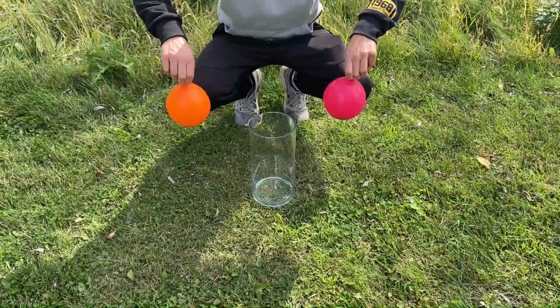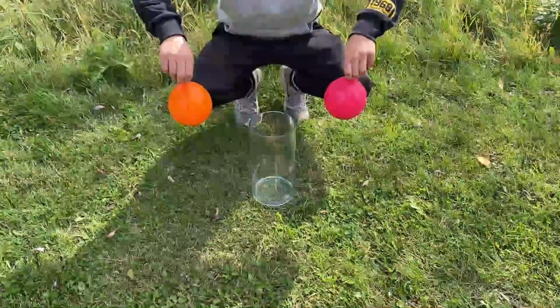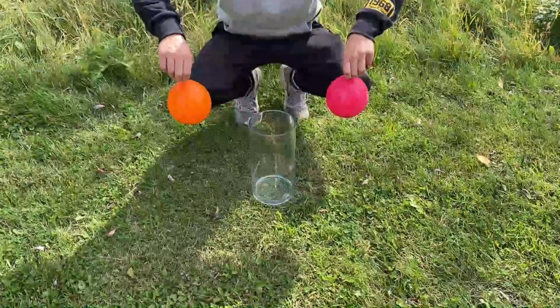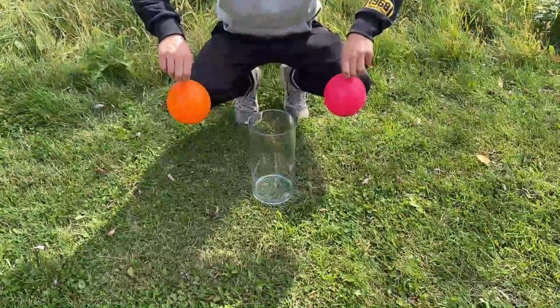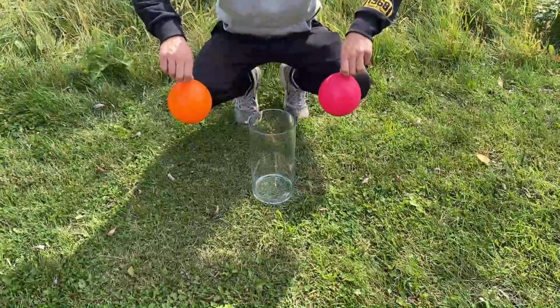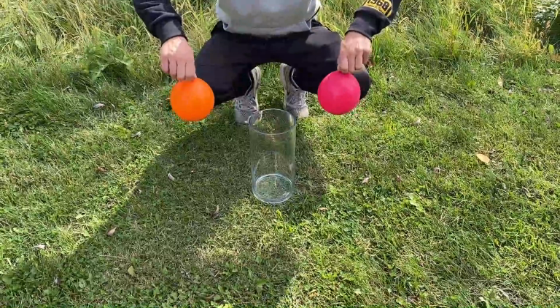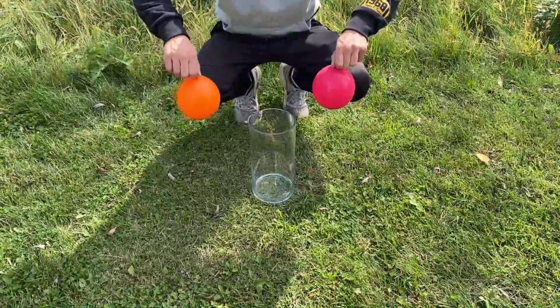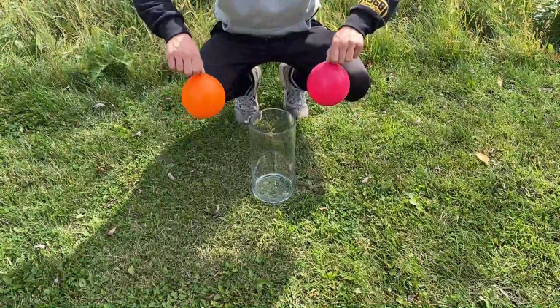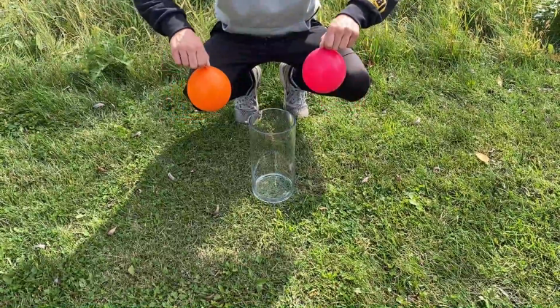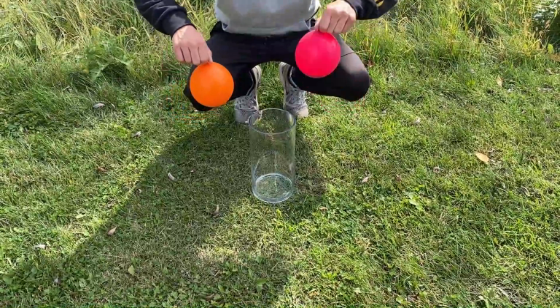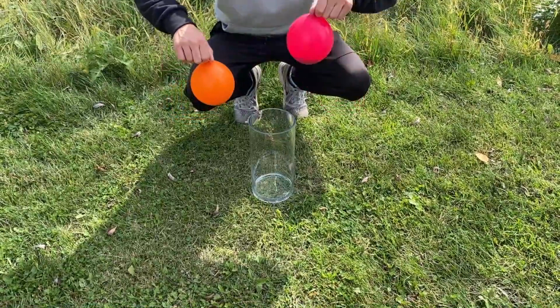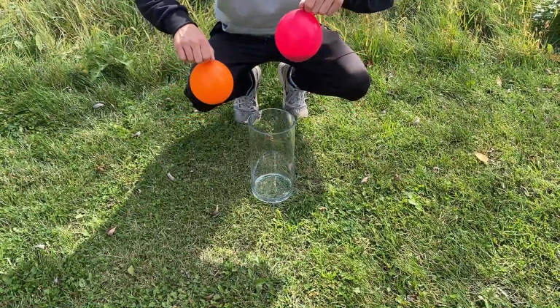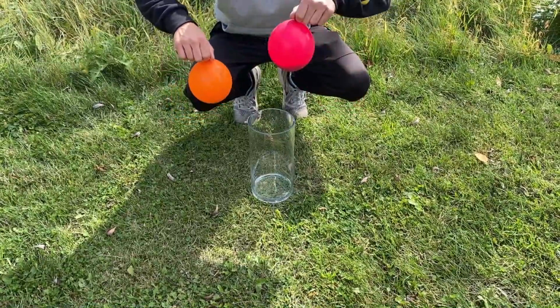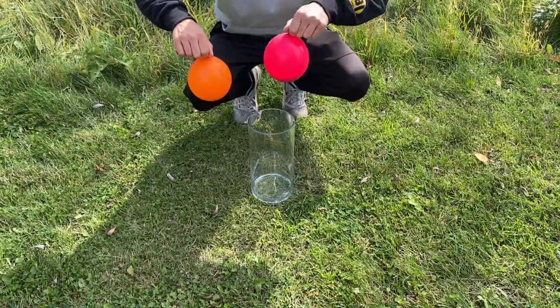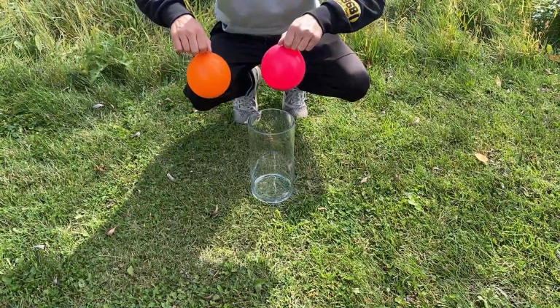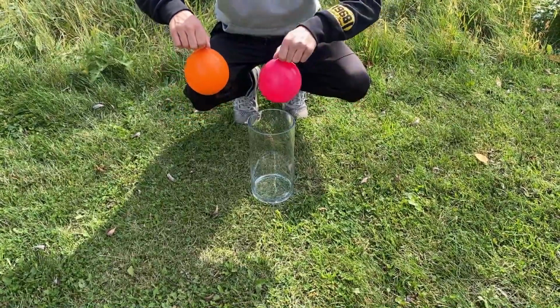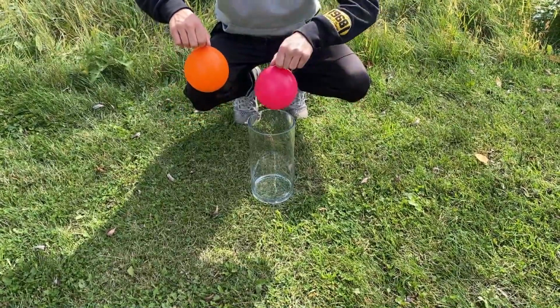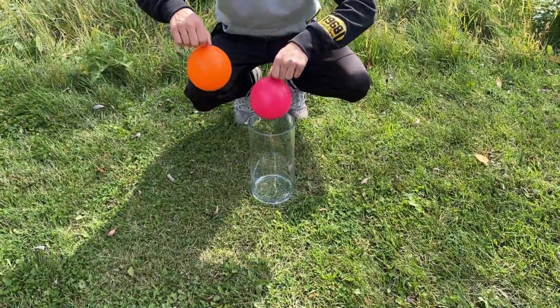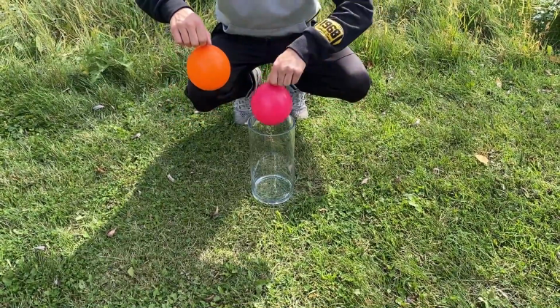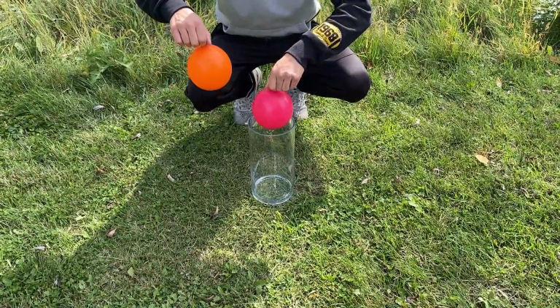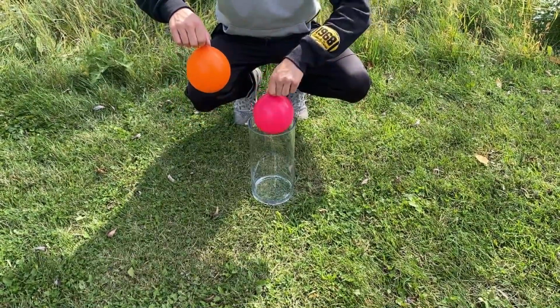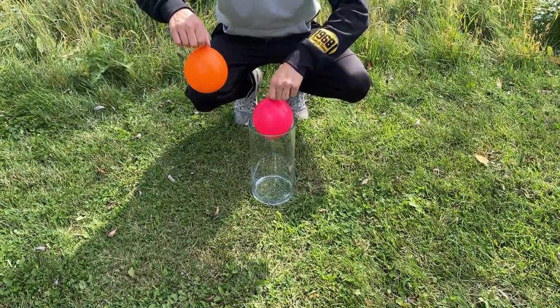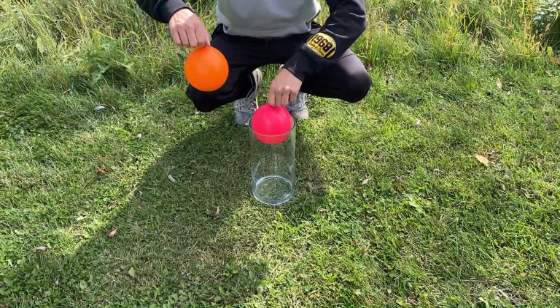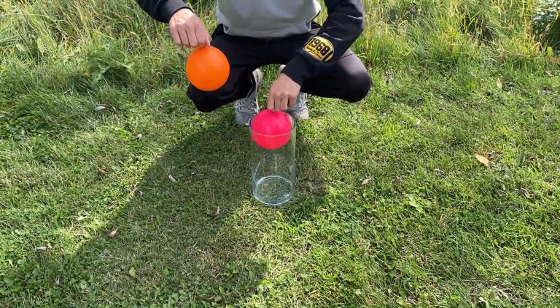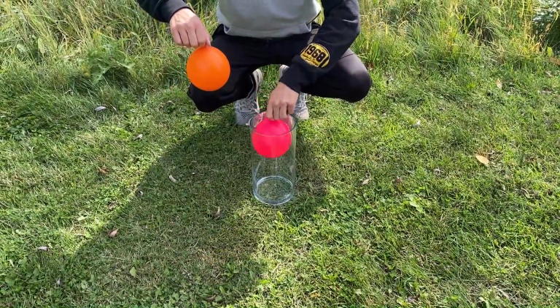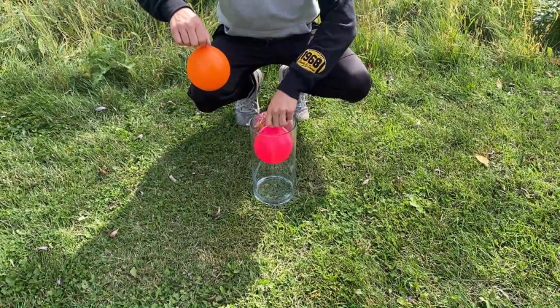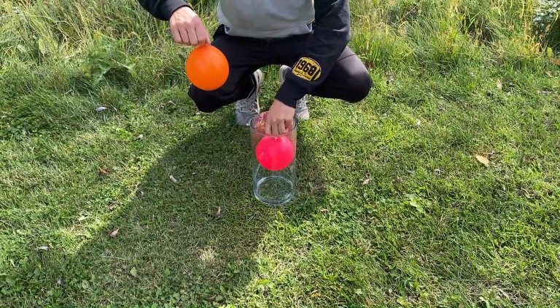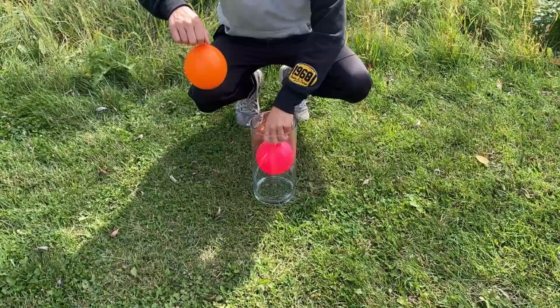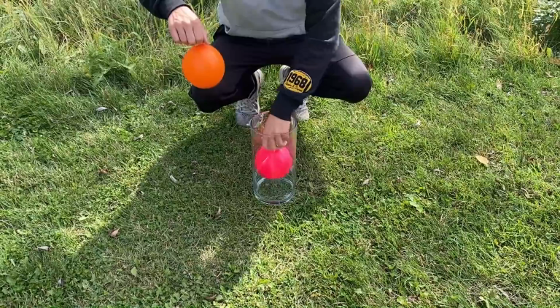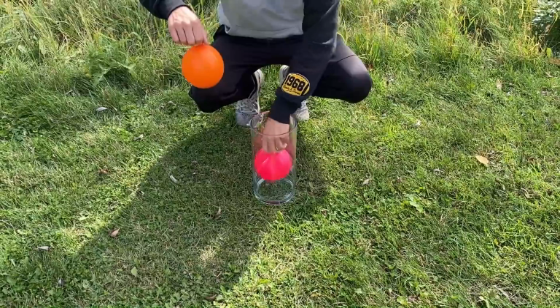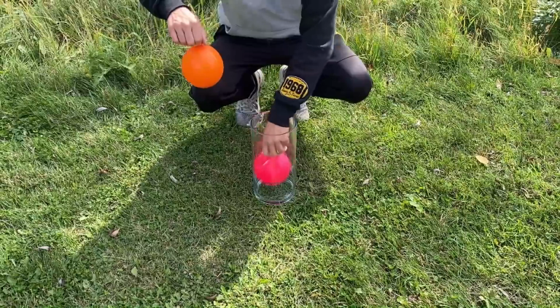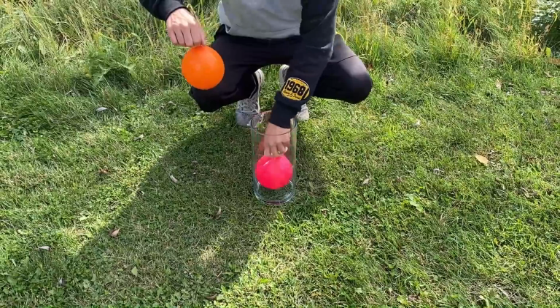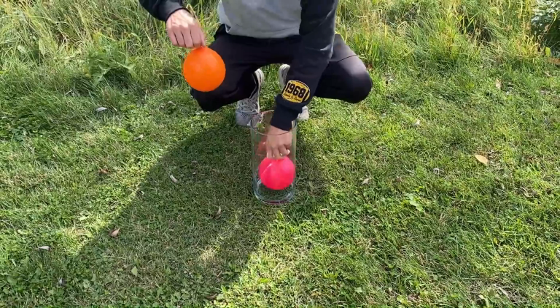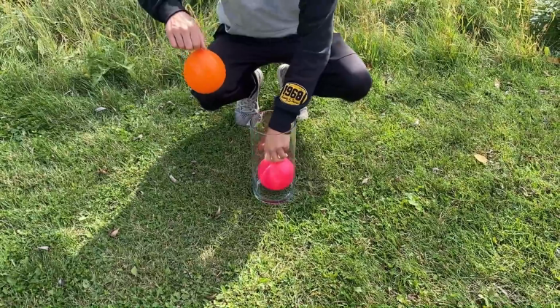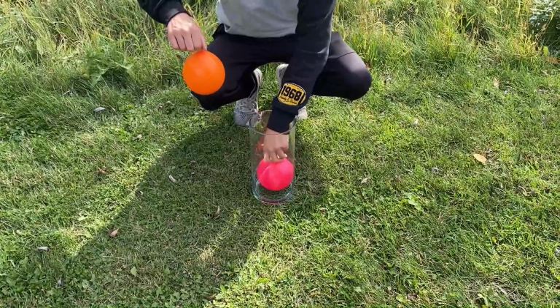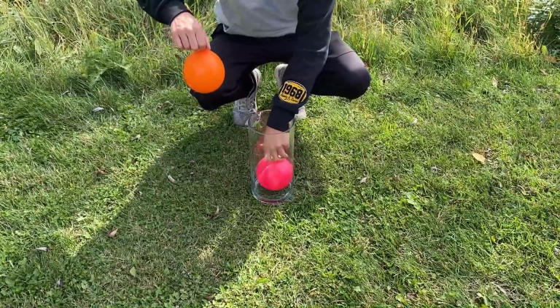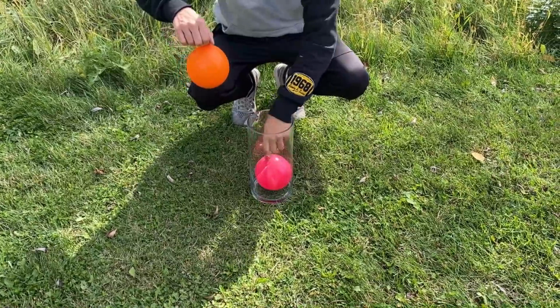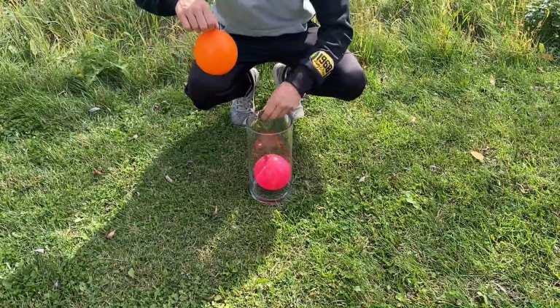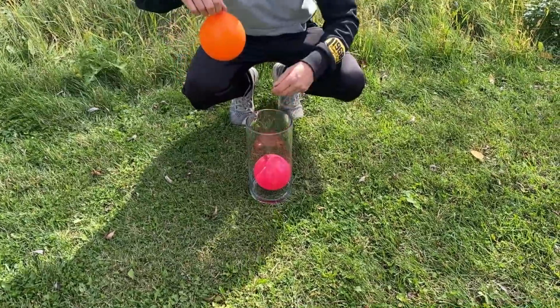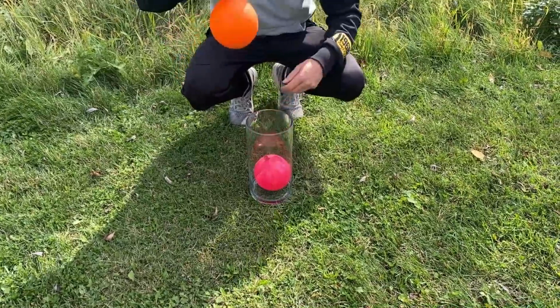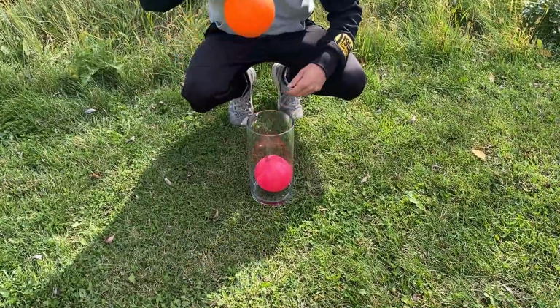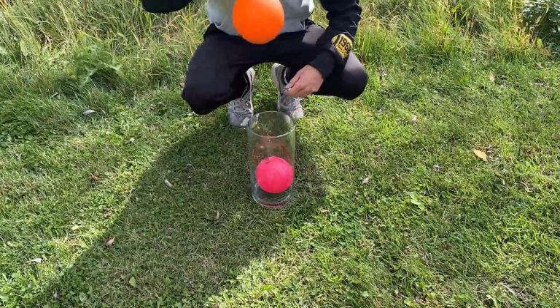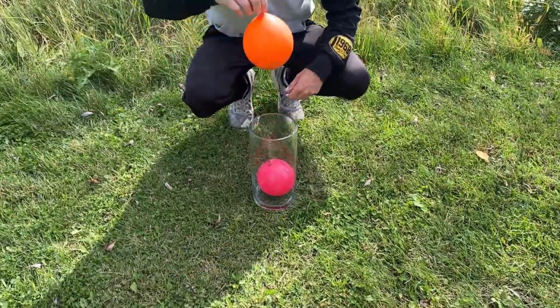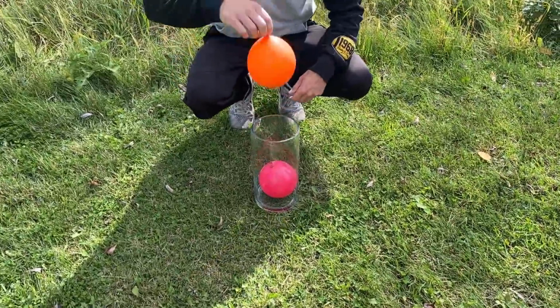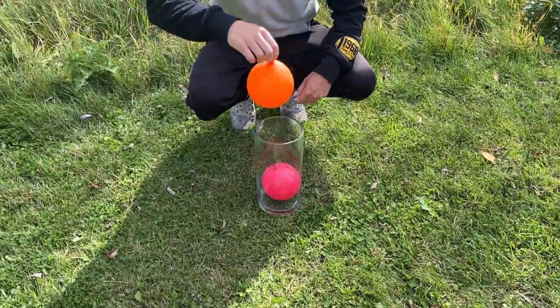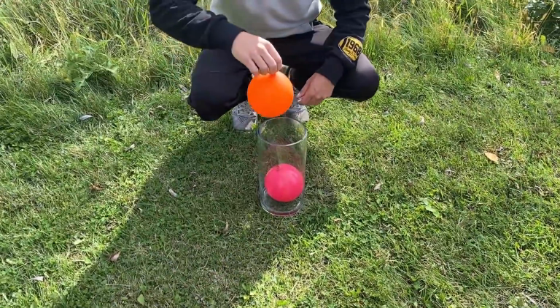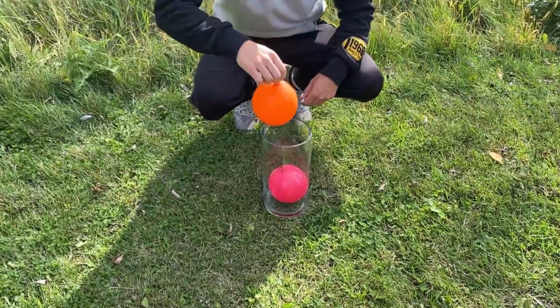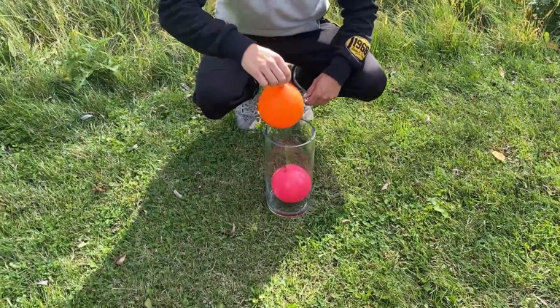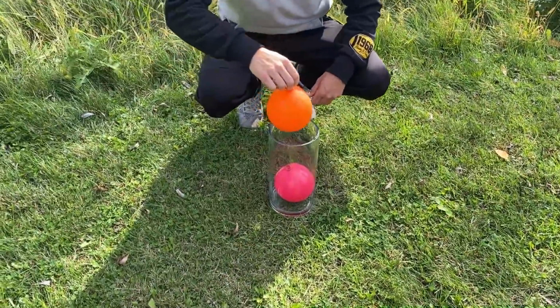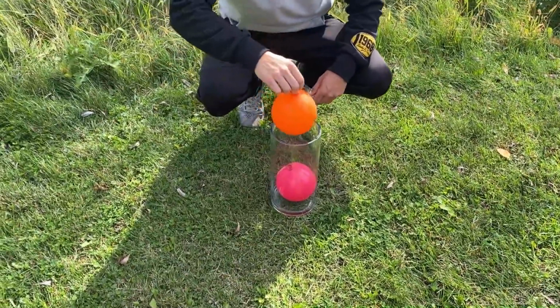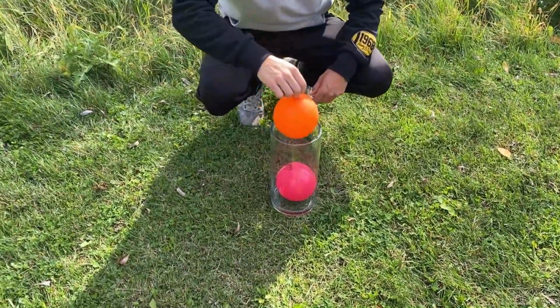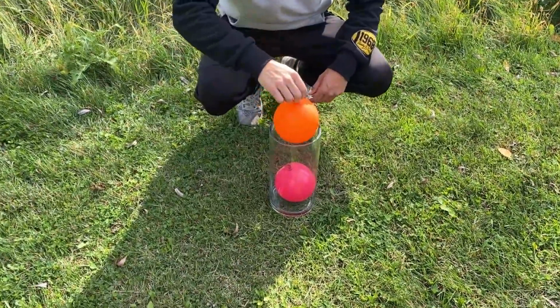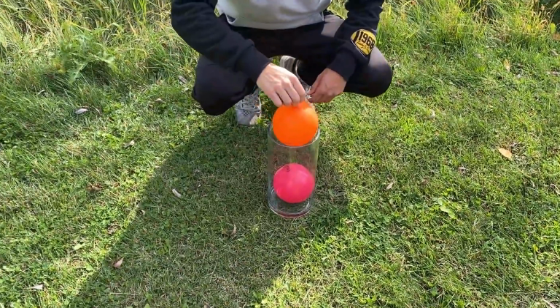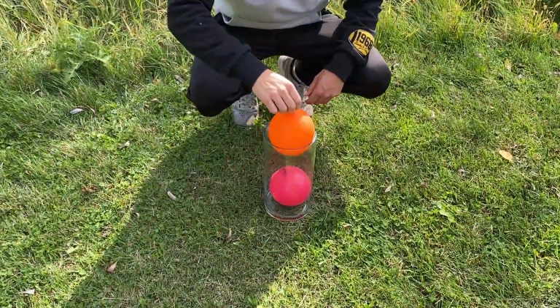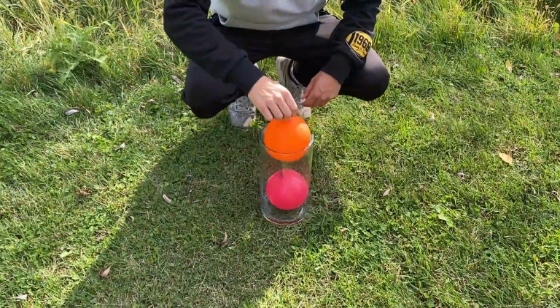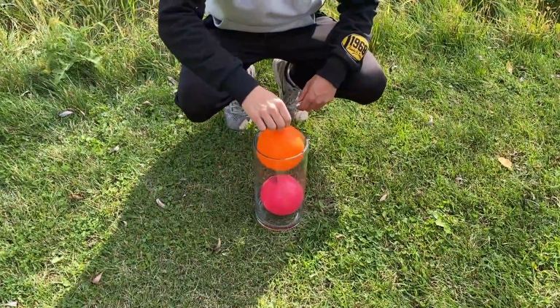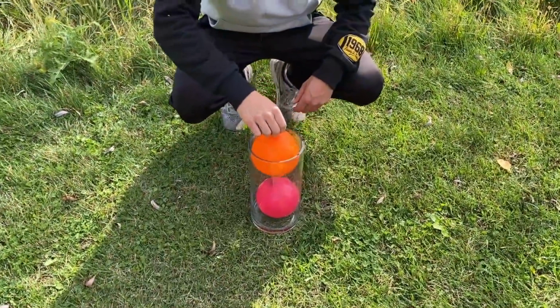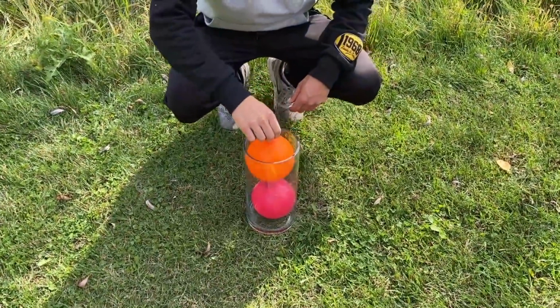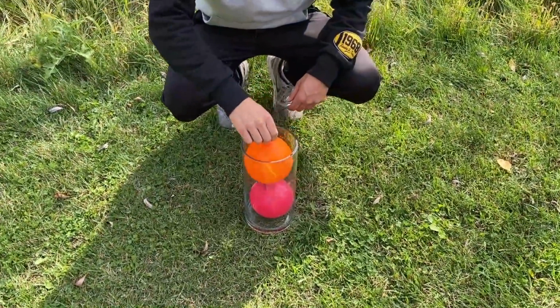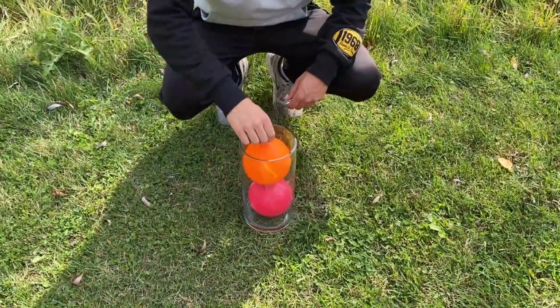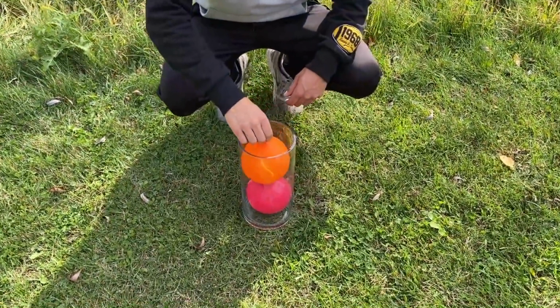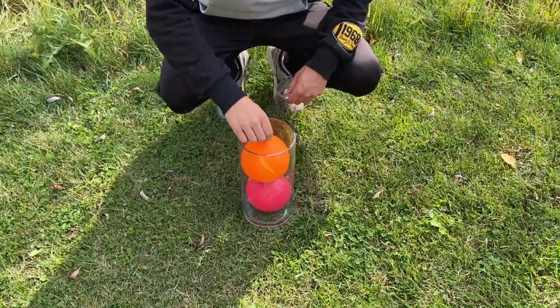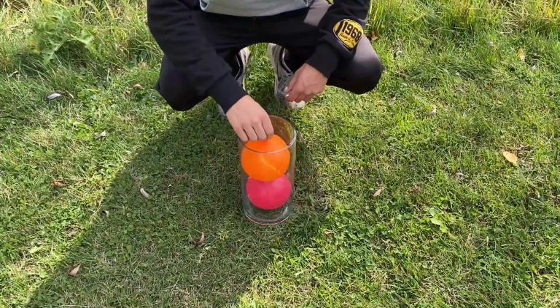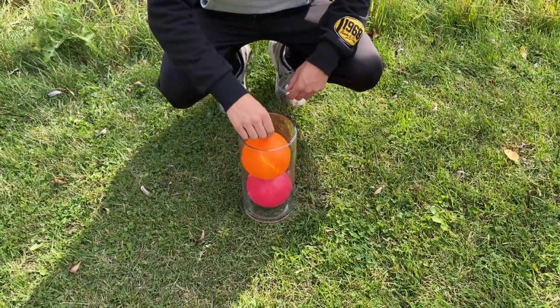The next experiment will consist of 2 balloons inside of a jar and we will blow them with a spike.